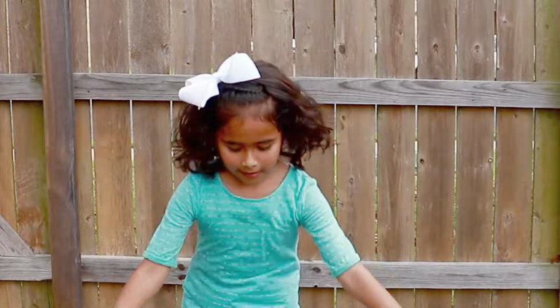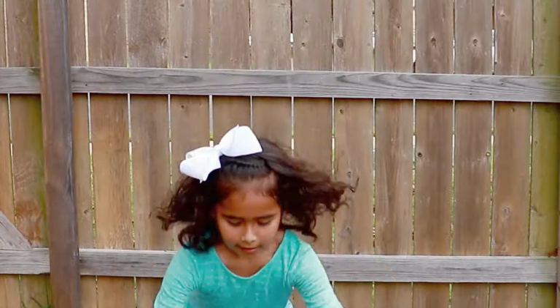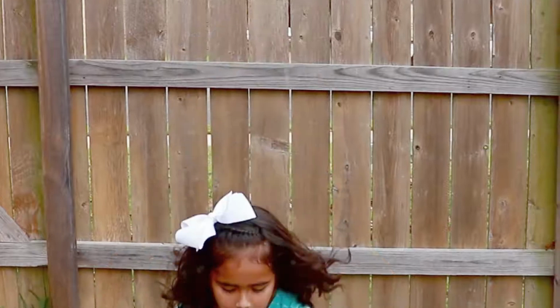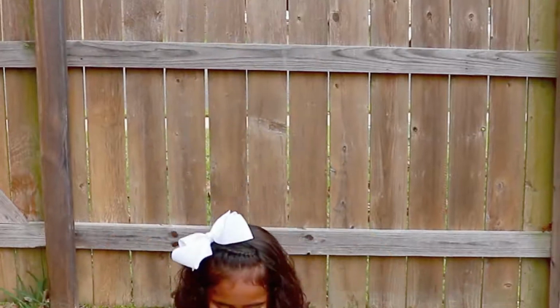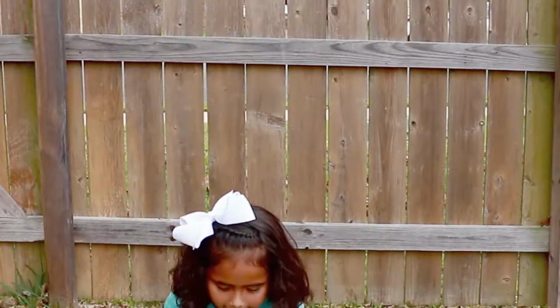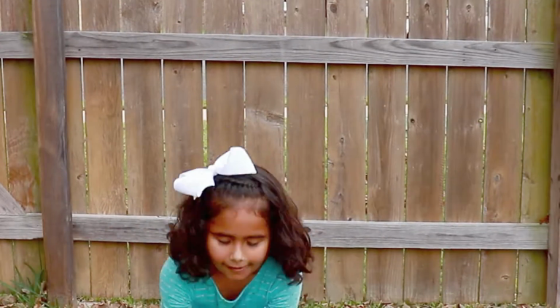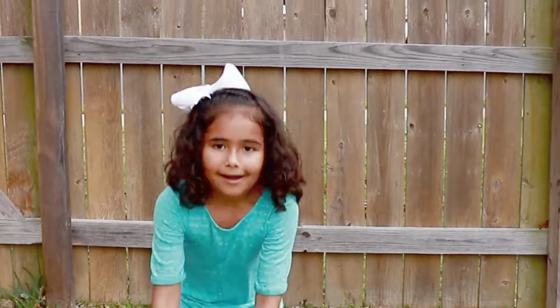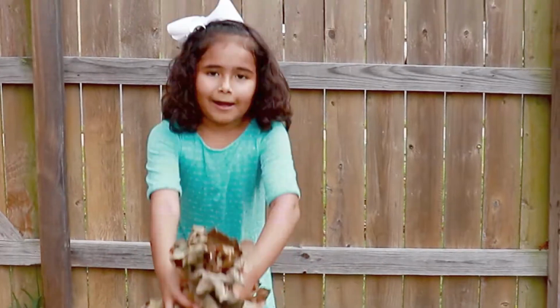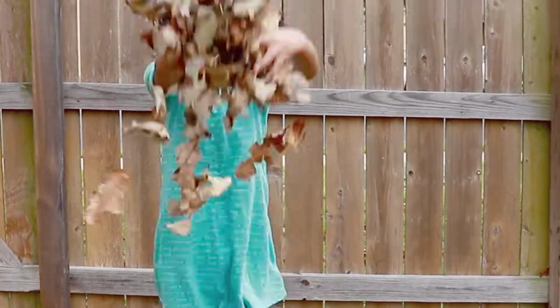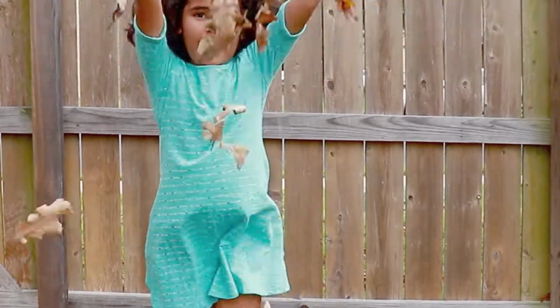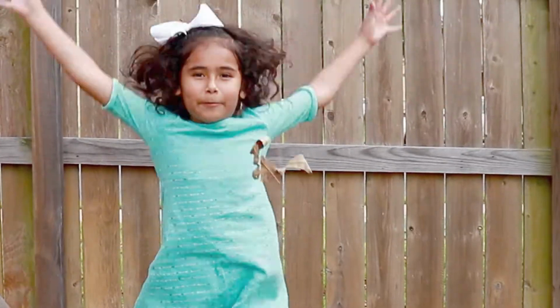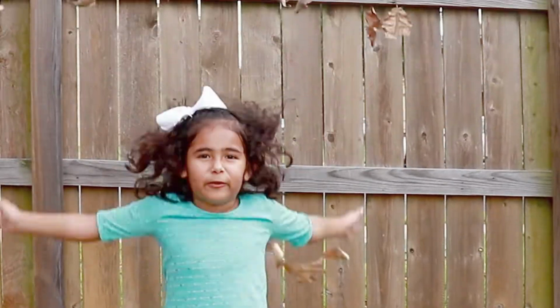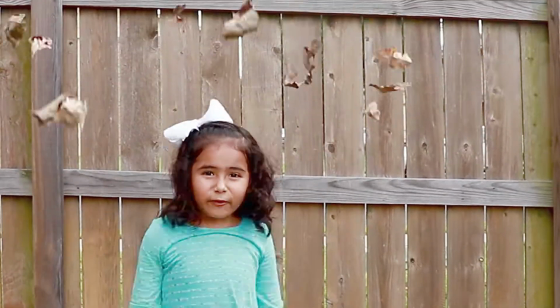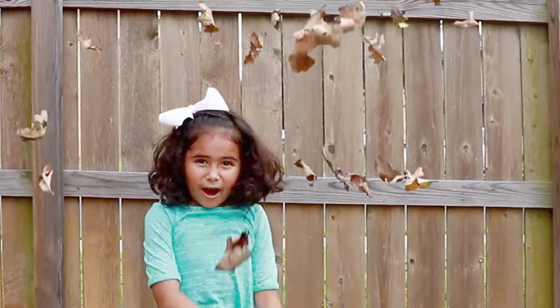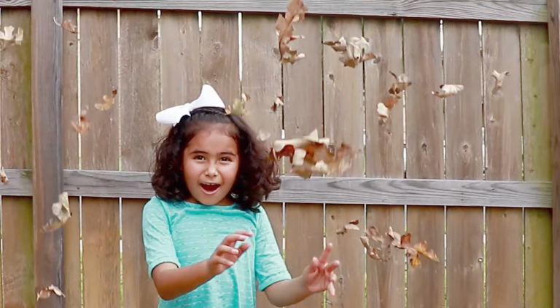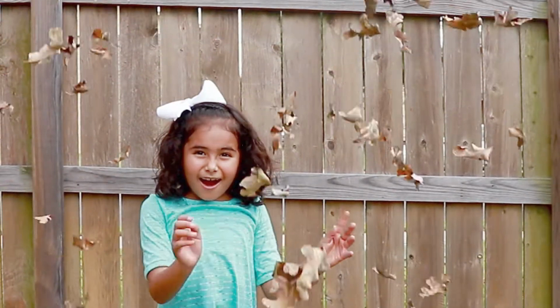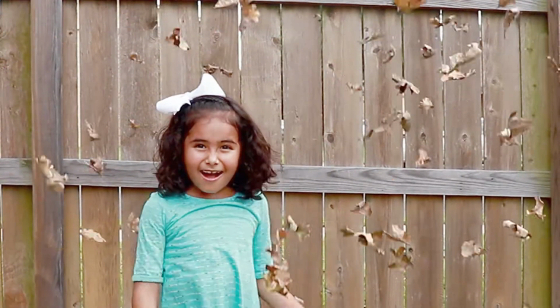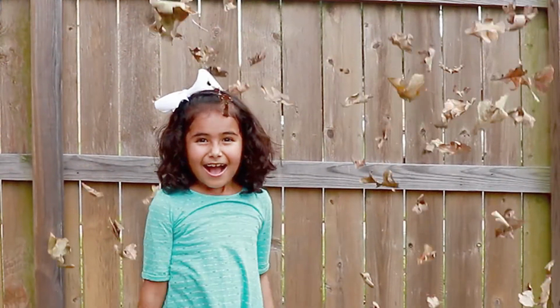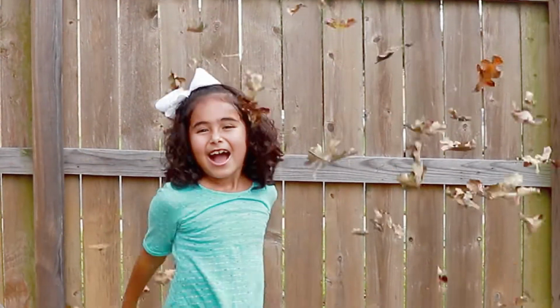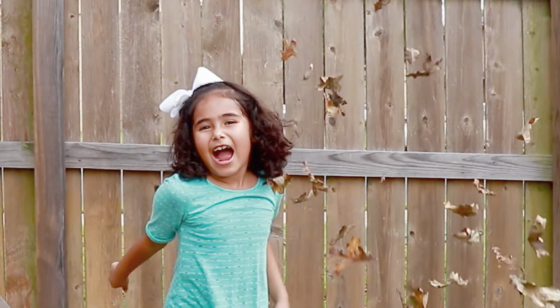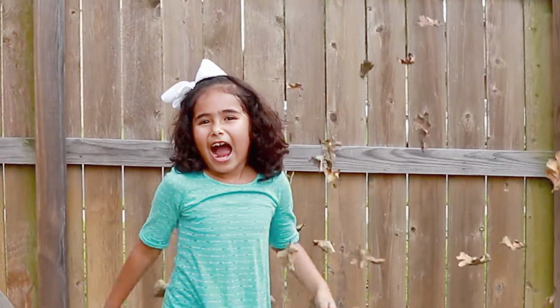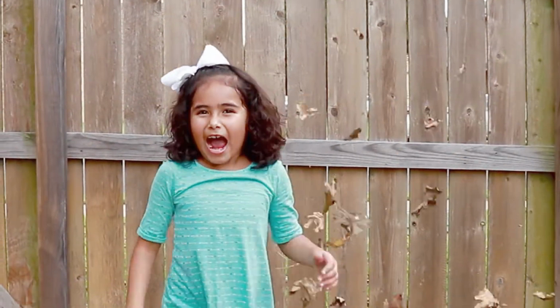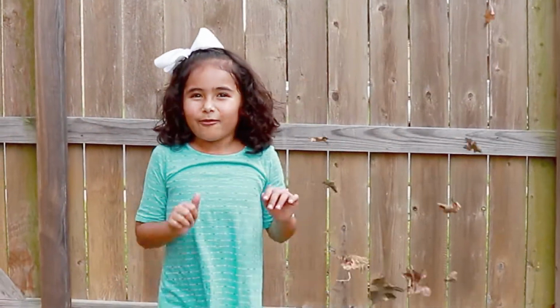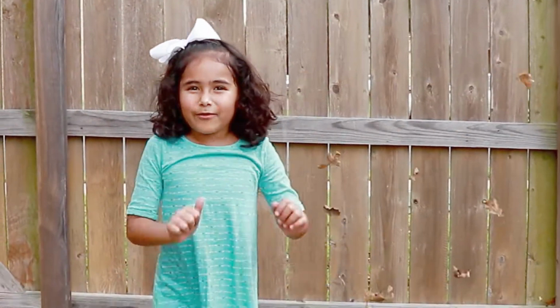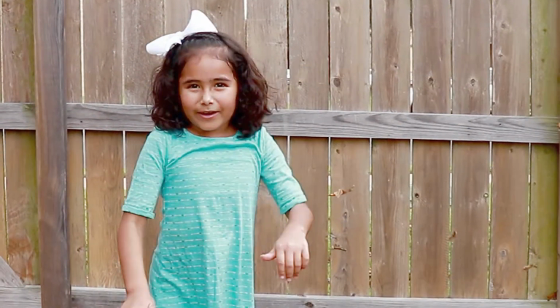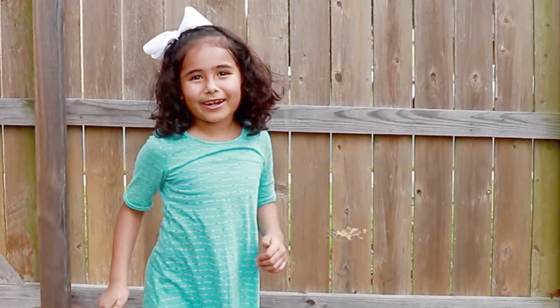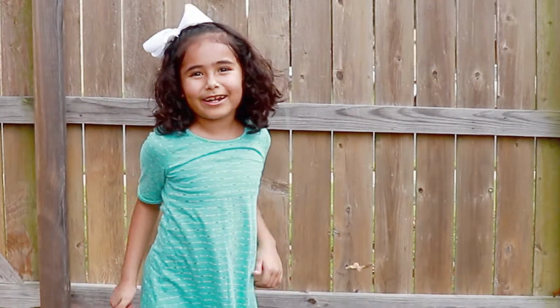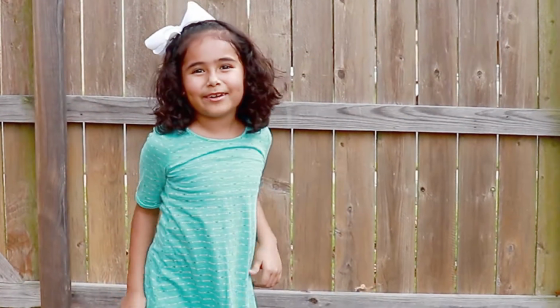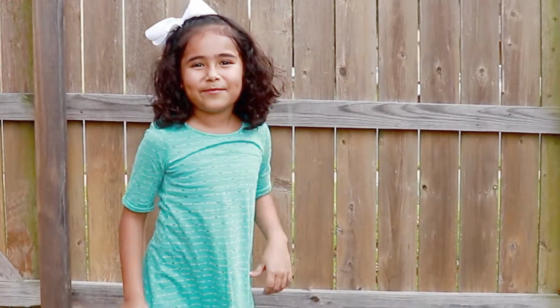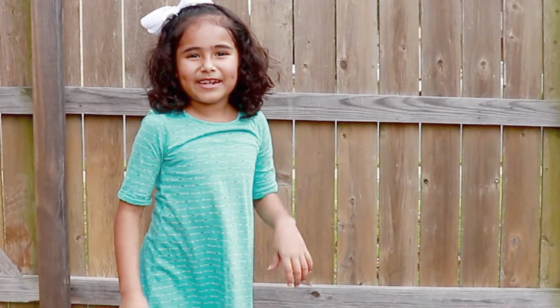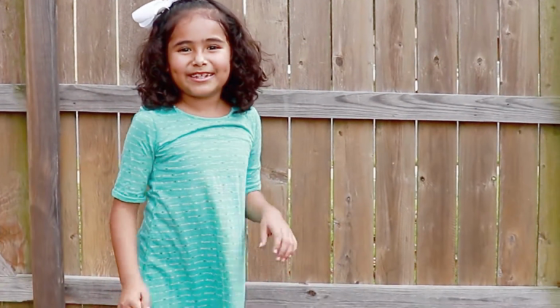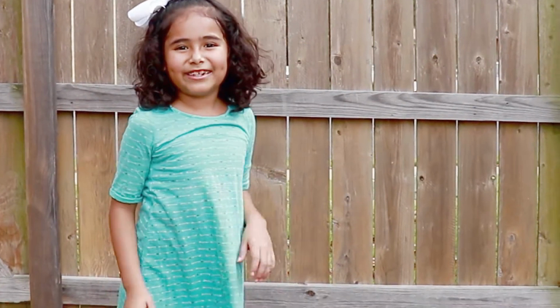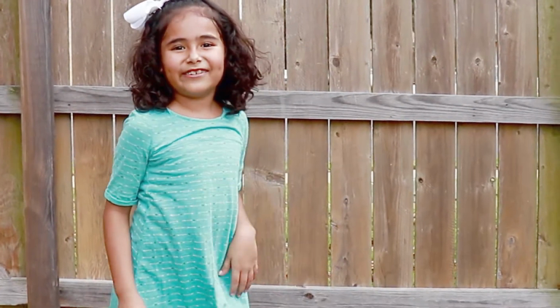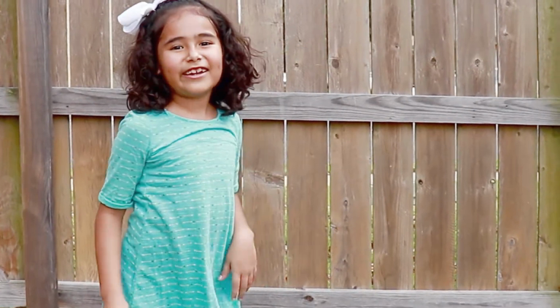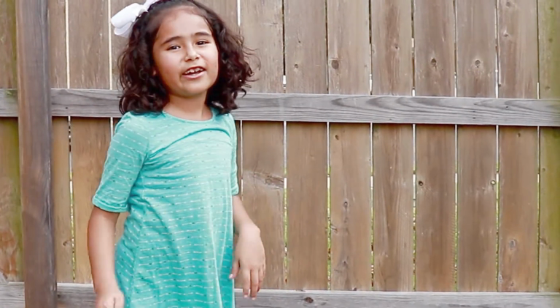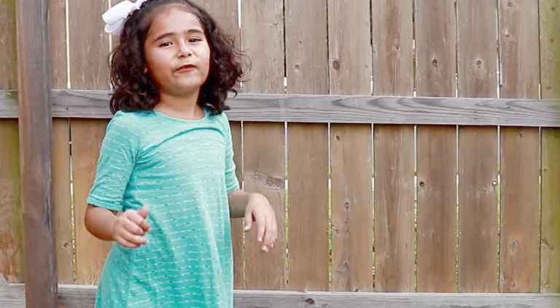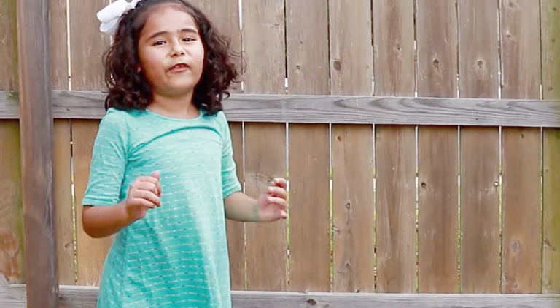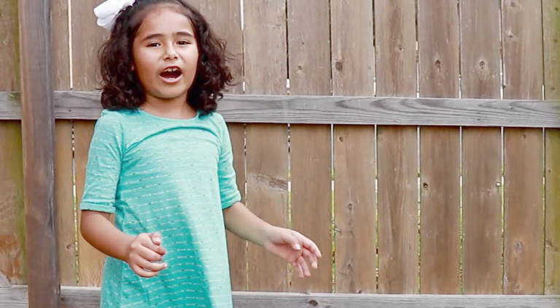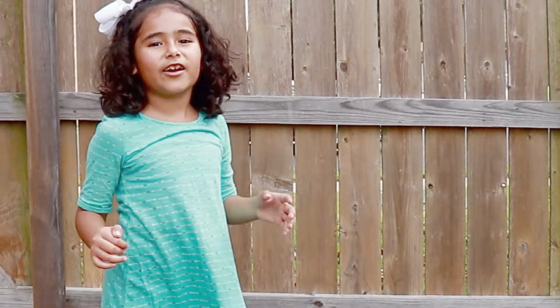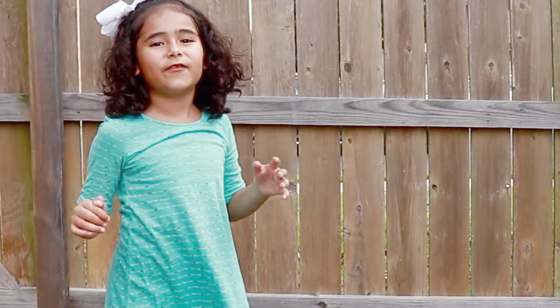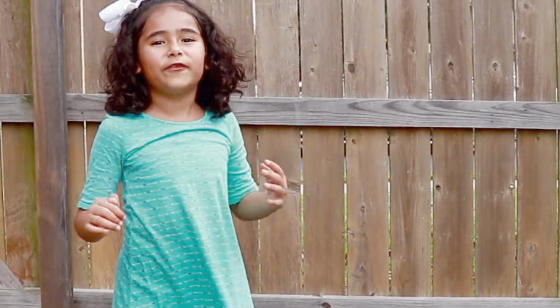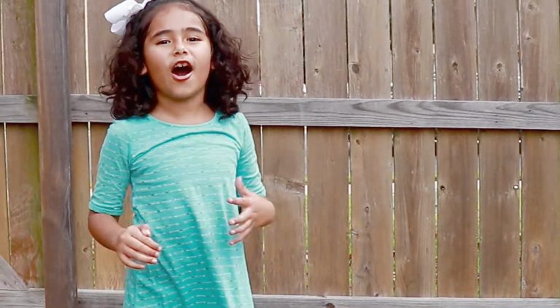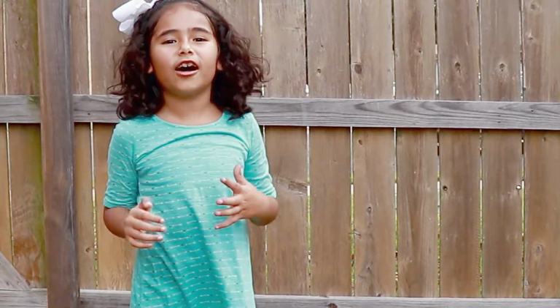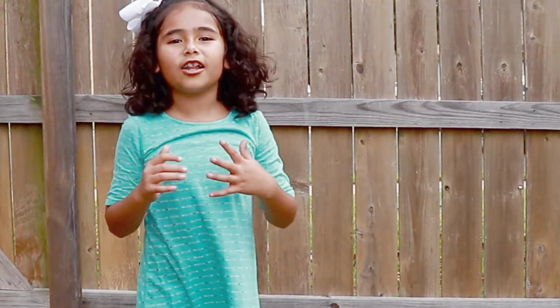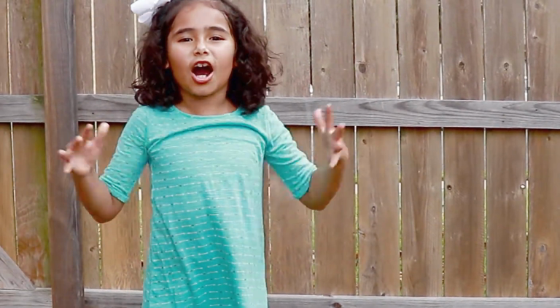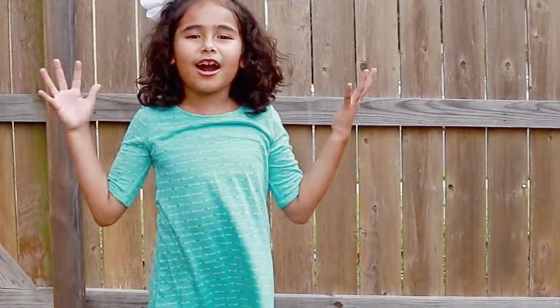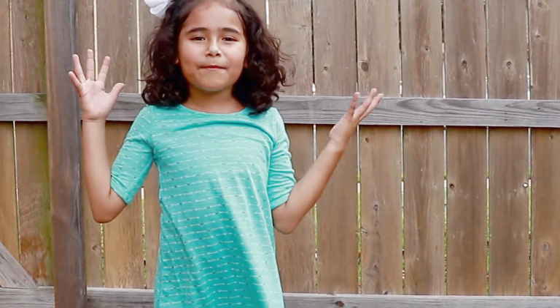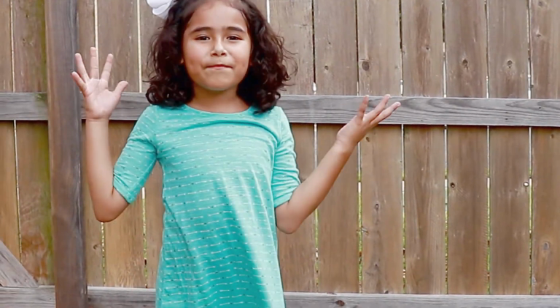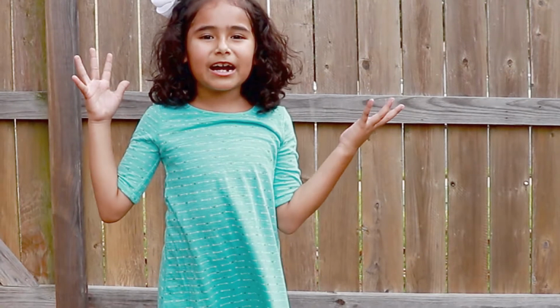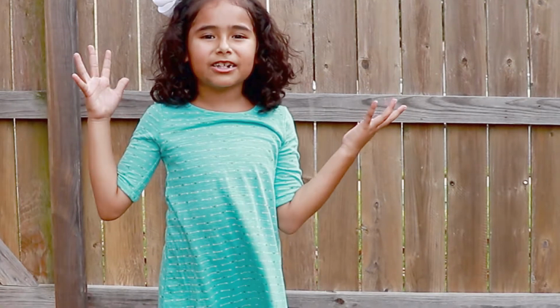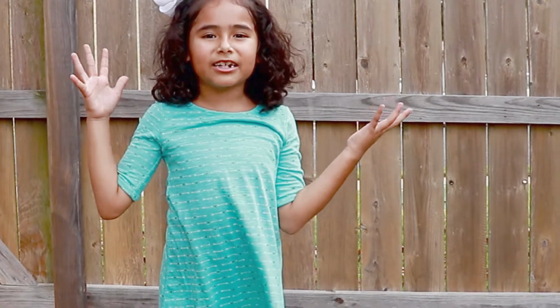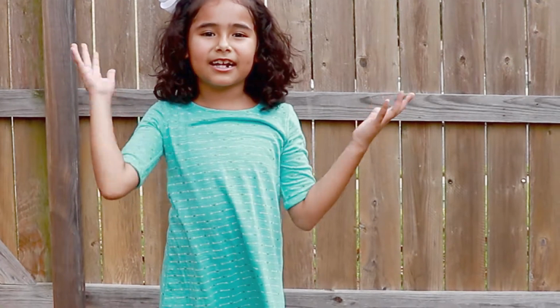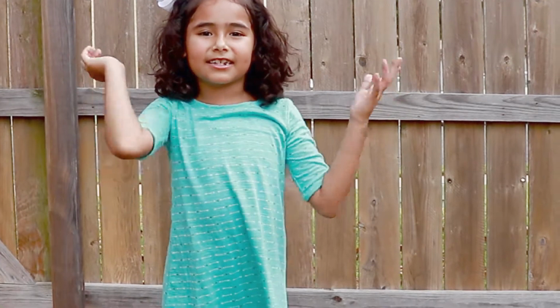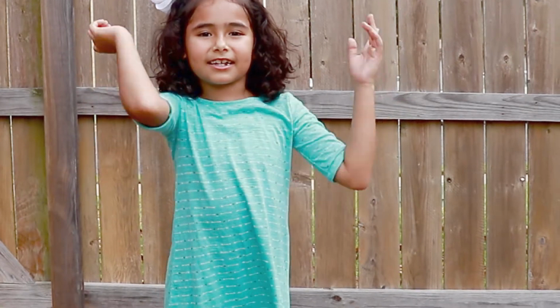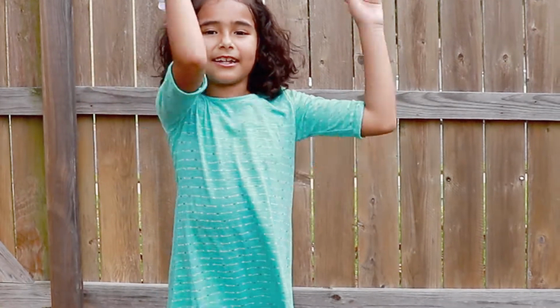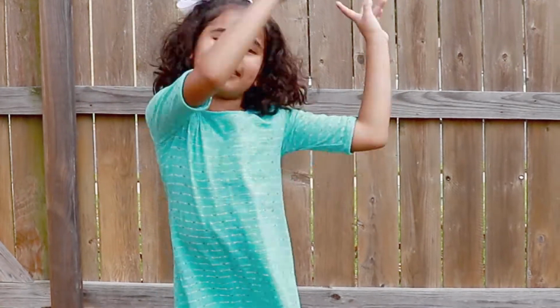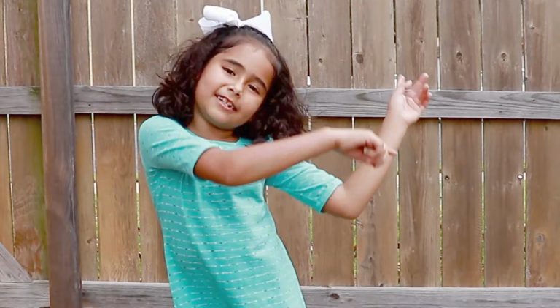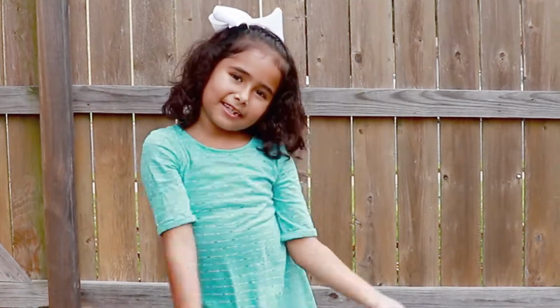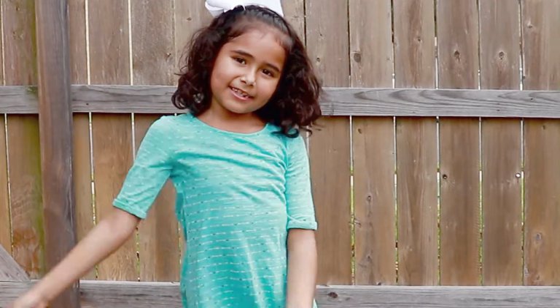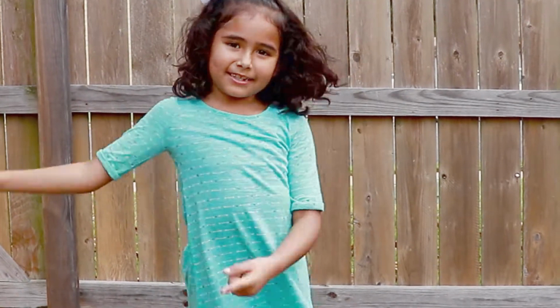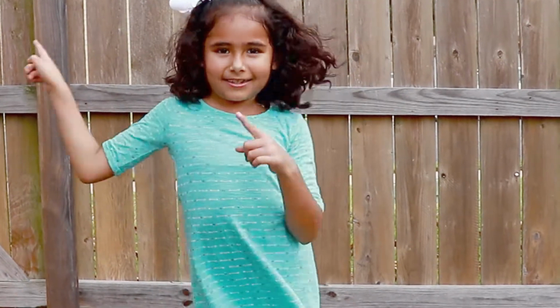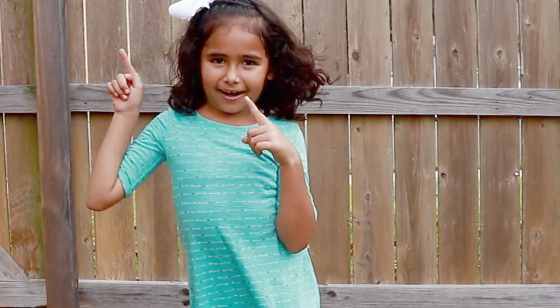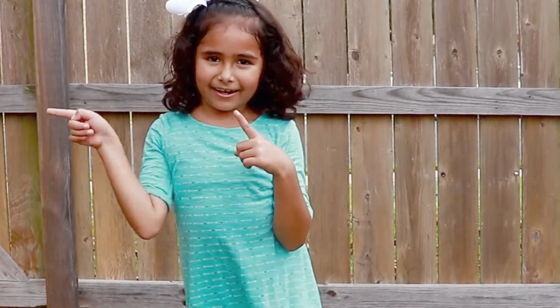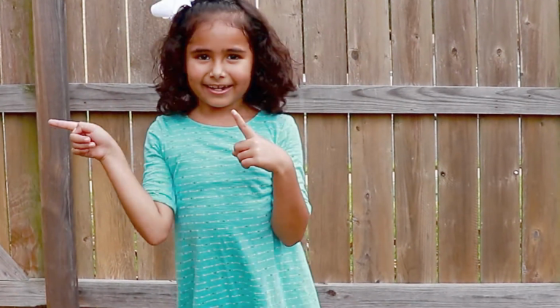Happy fall! We're going to be doing a fun fall art project. So let's get started.